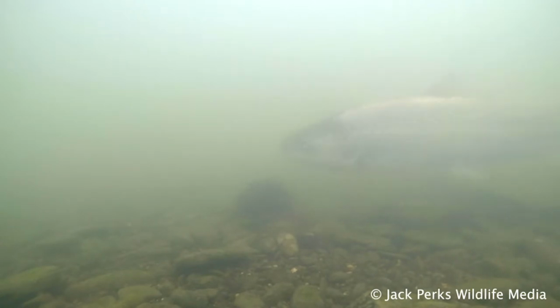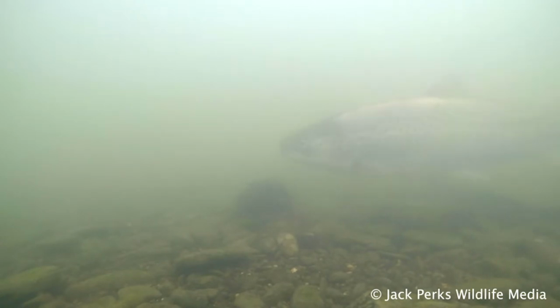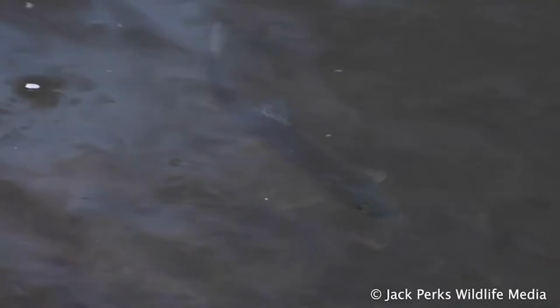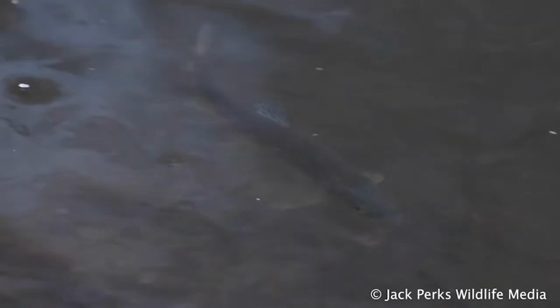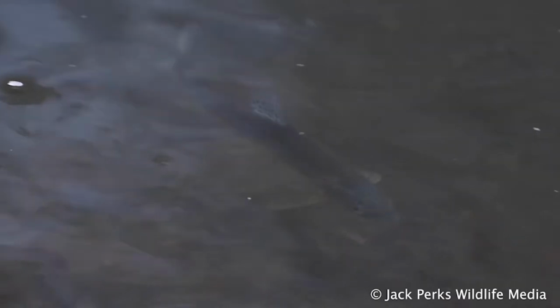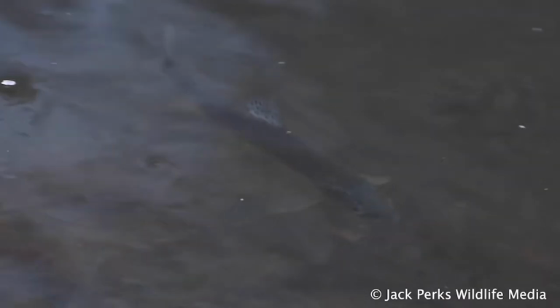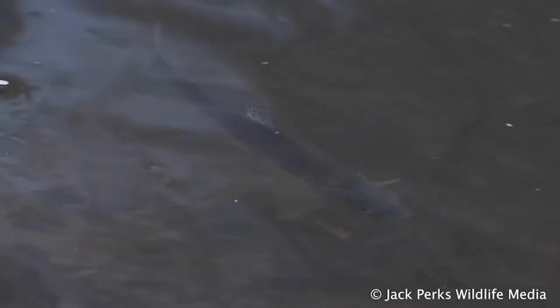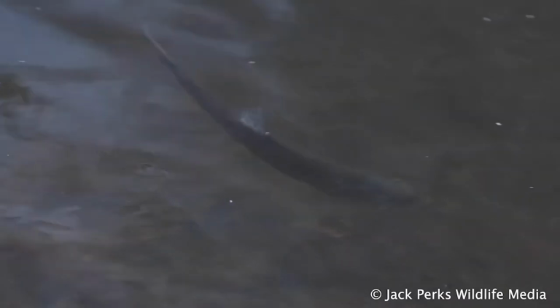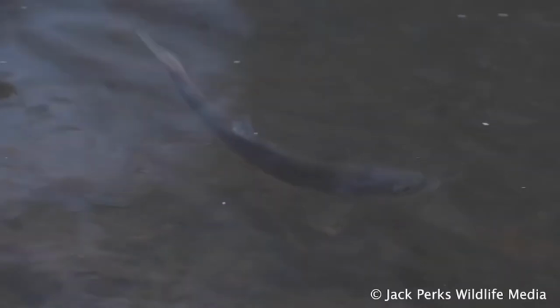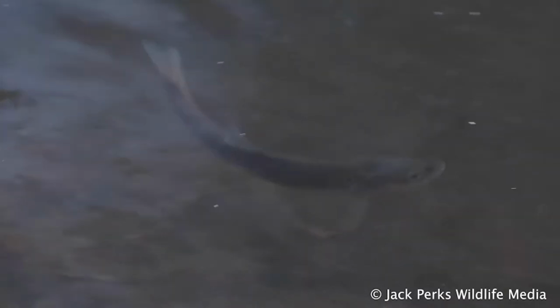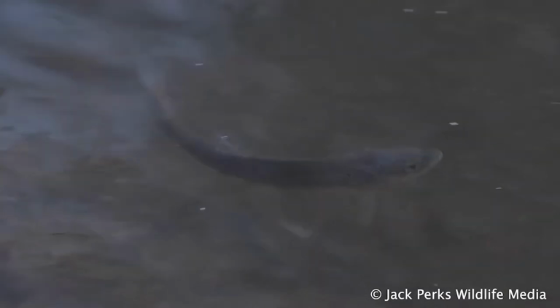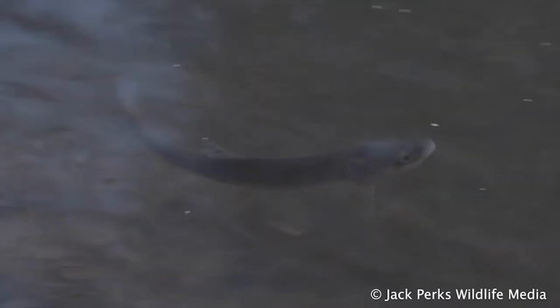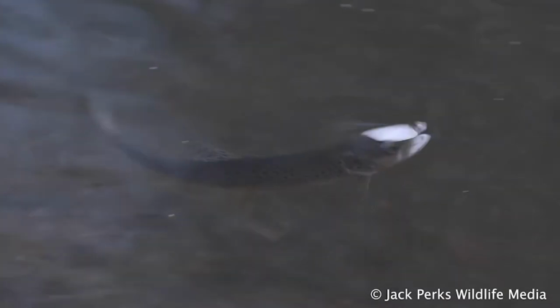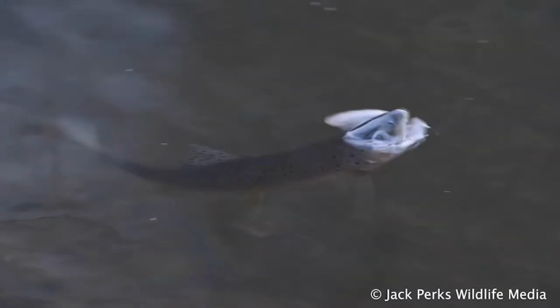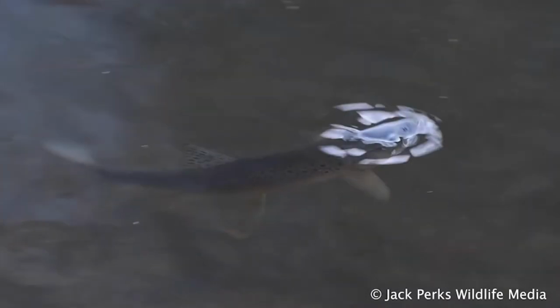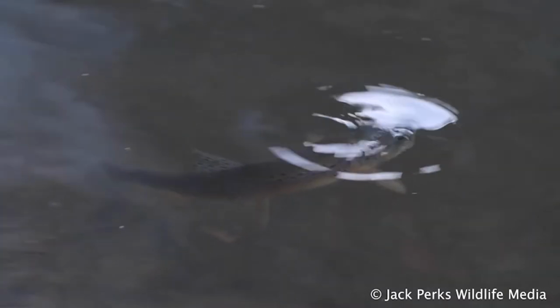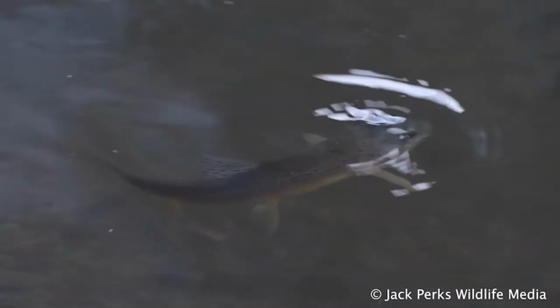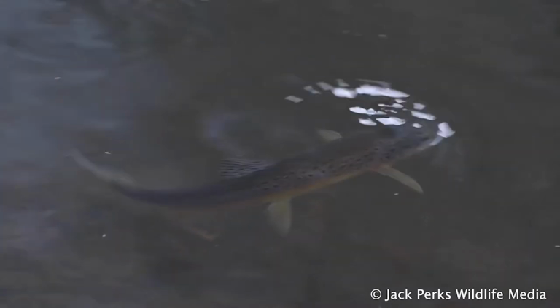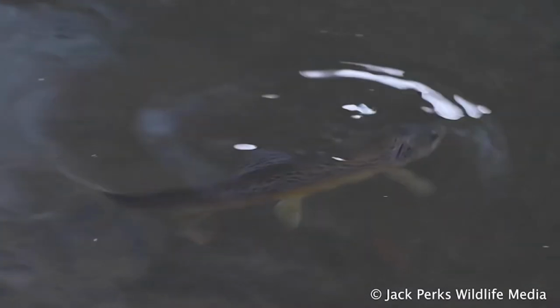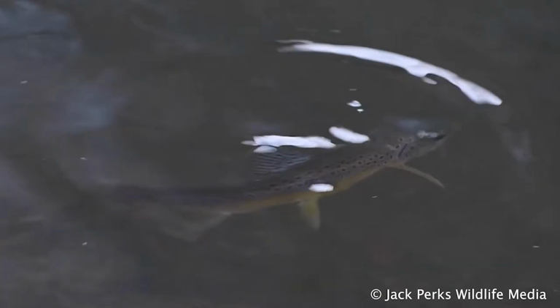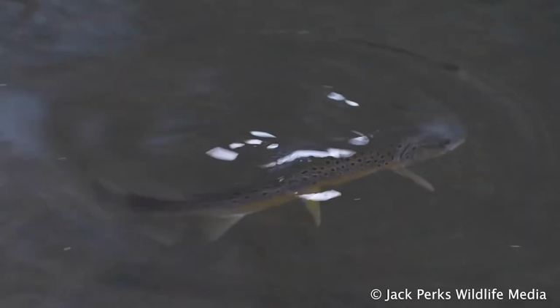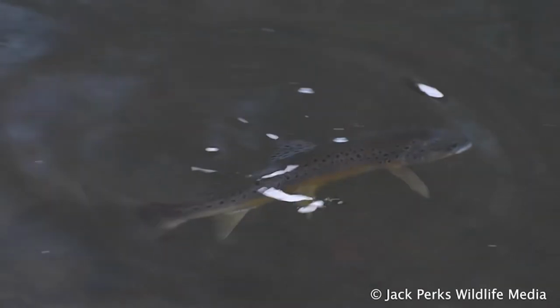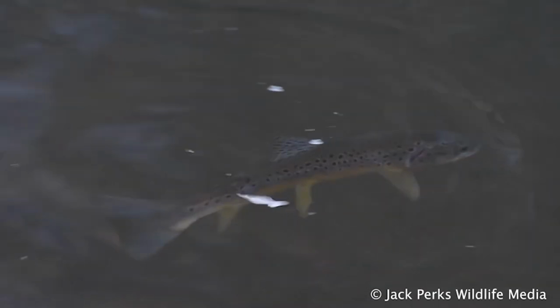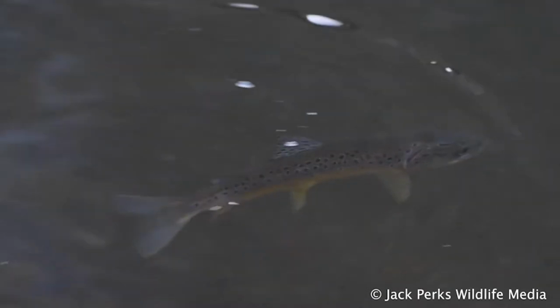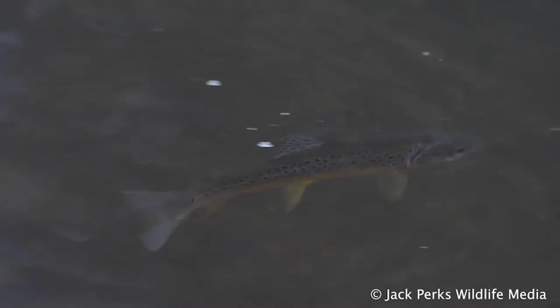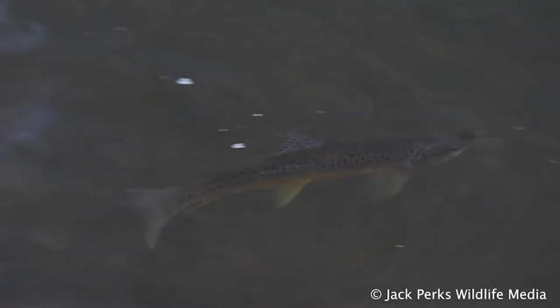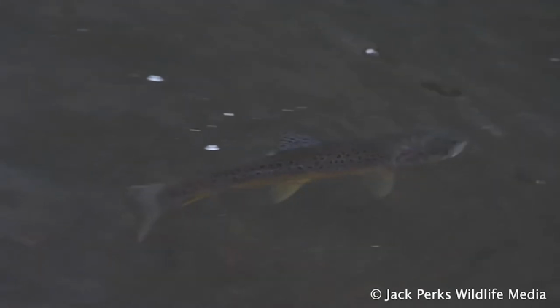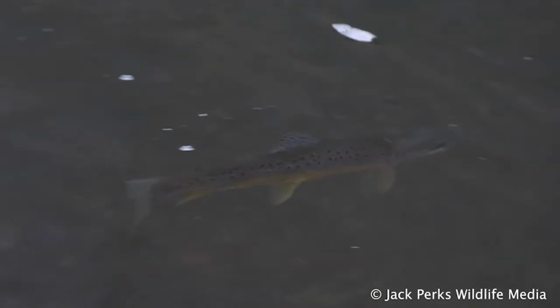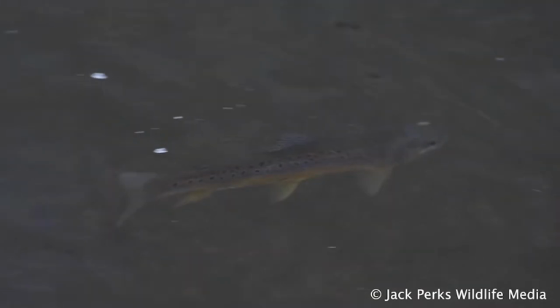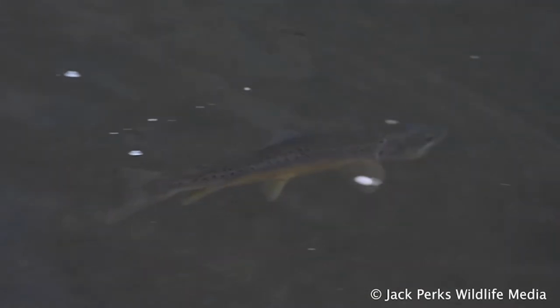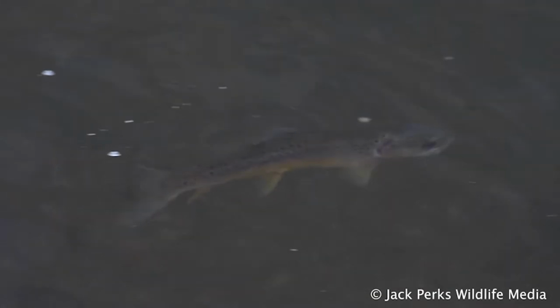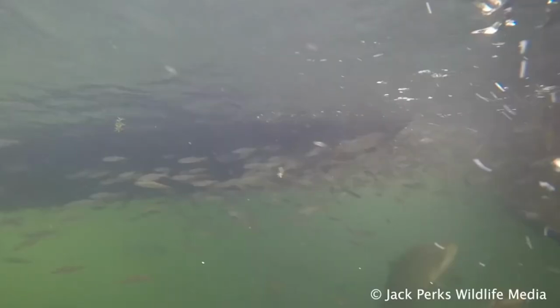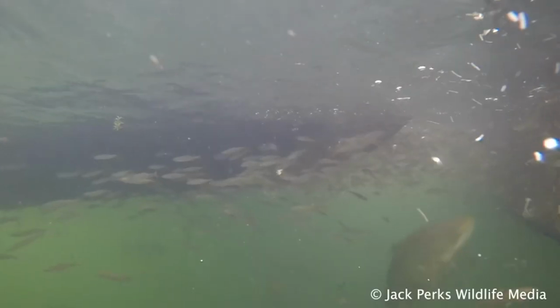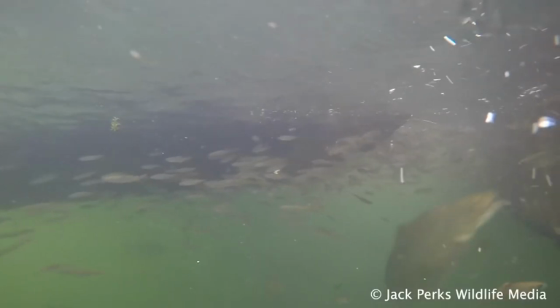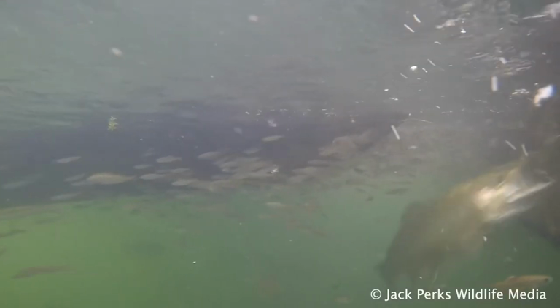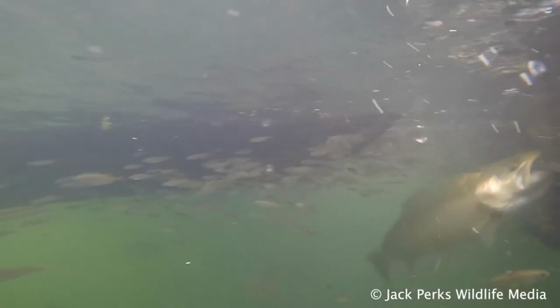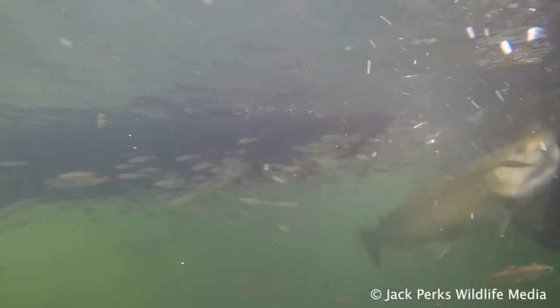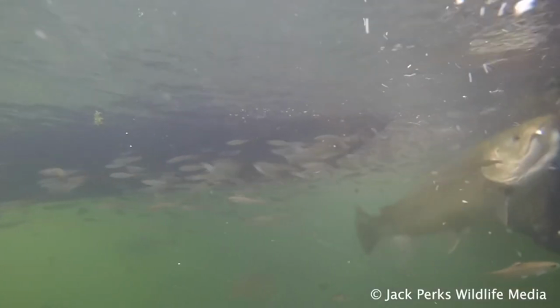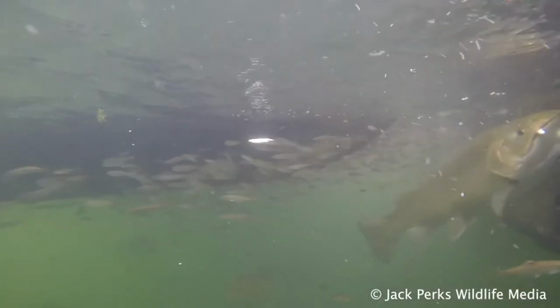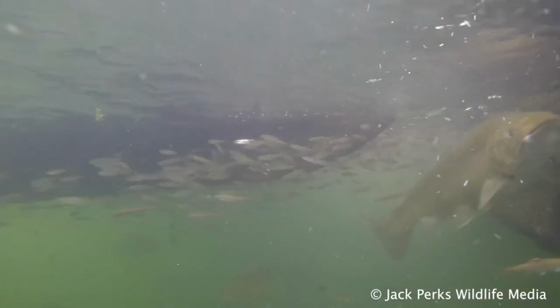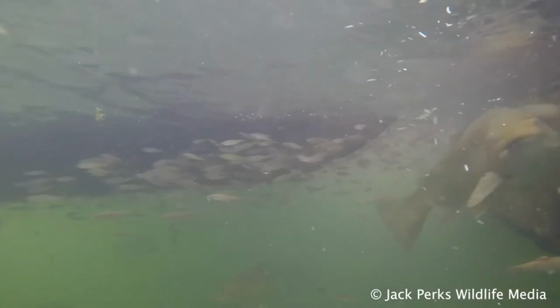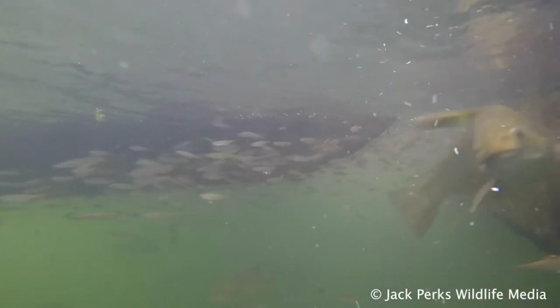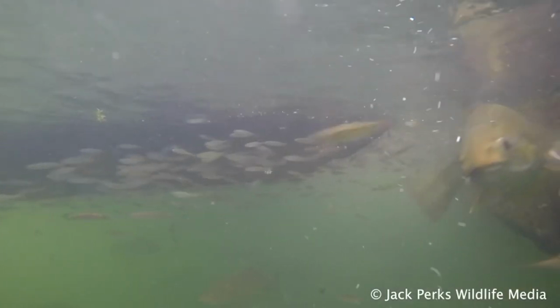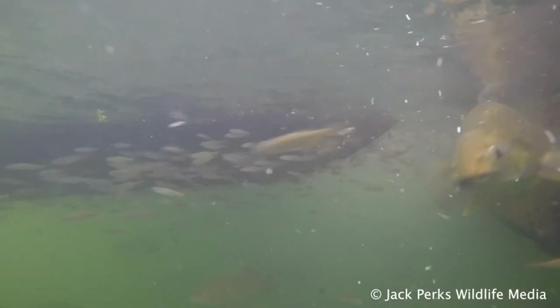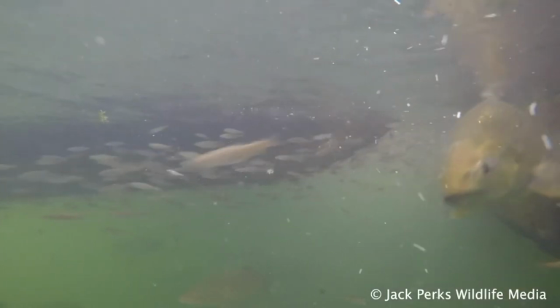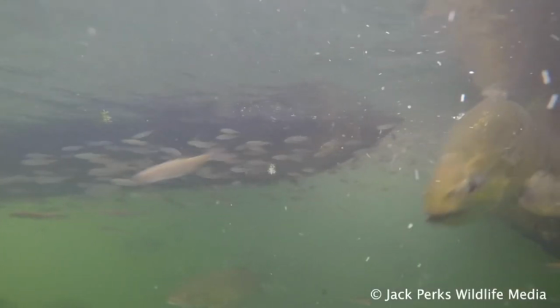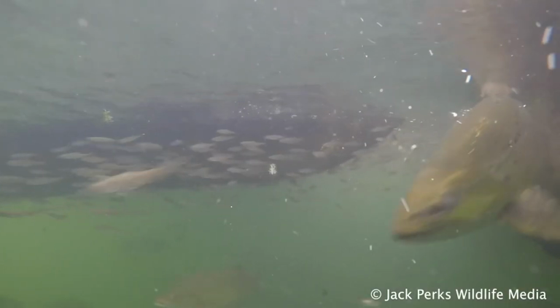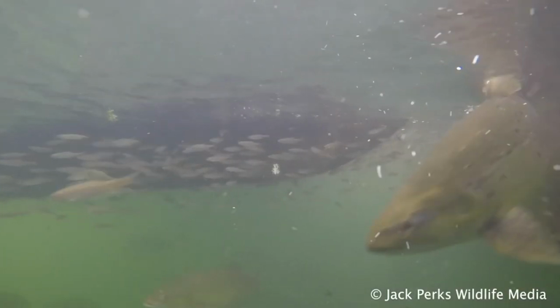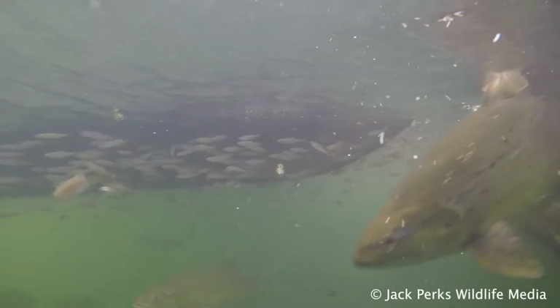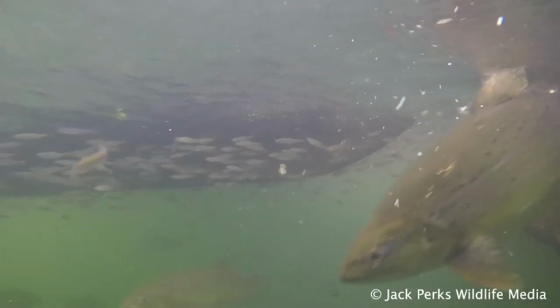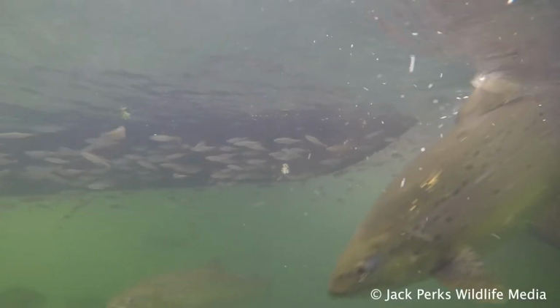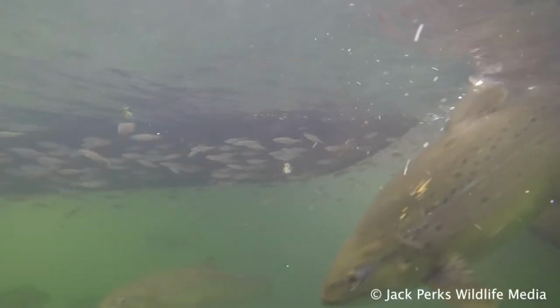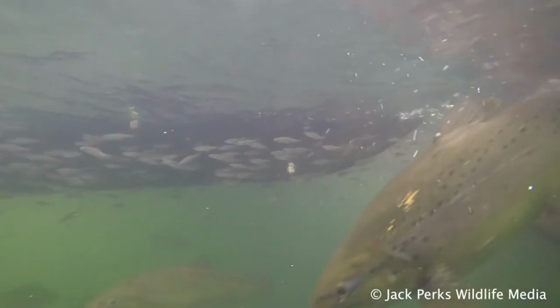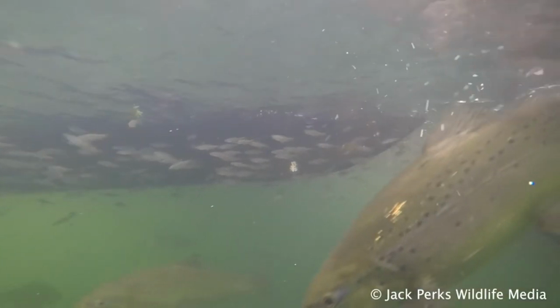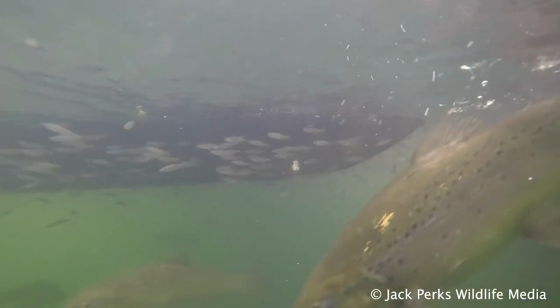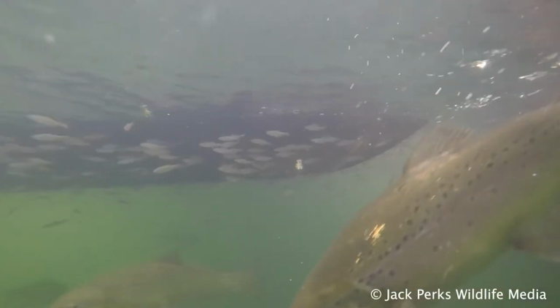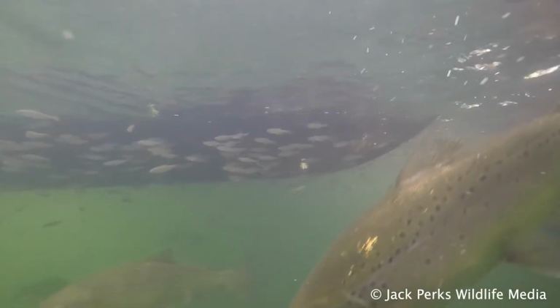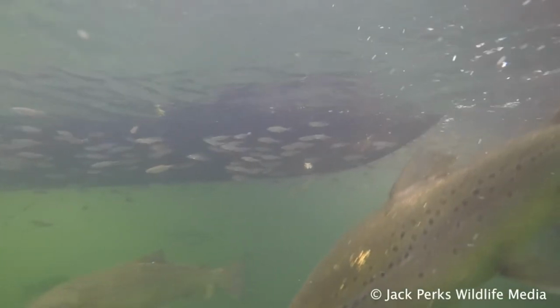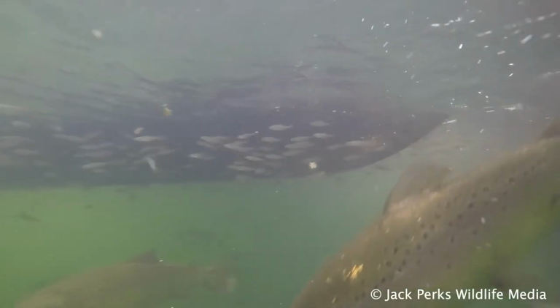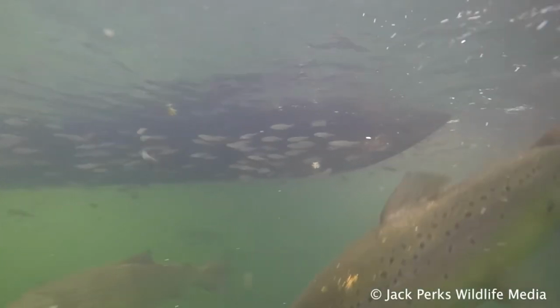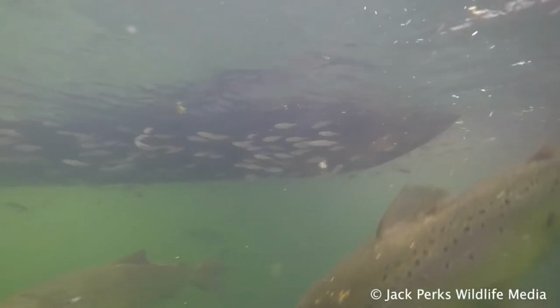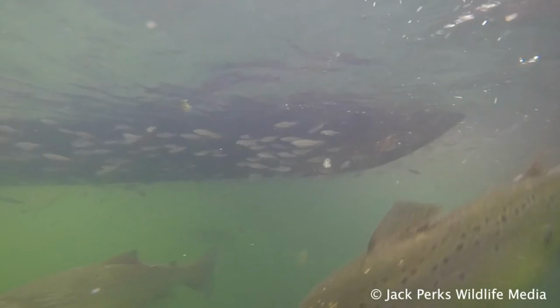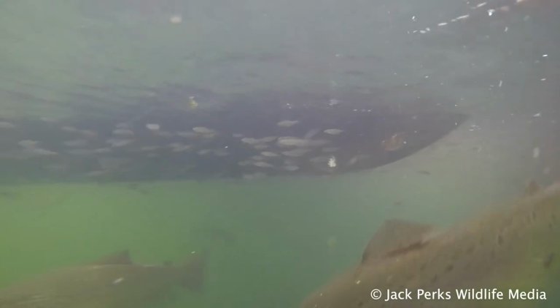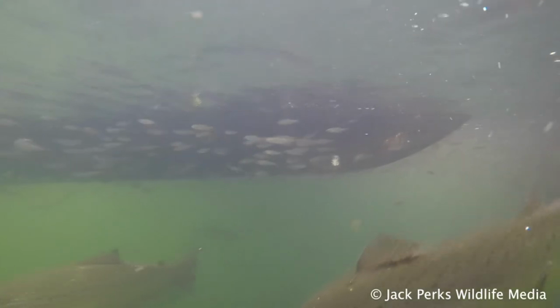Brown trout will eat most small invertebrates, taking flies from the surface, while the larger ones turn more piscivorous as they age.